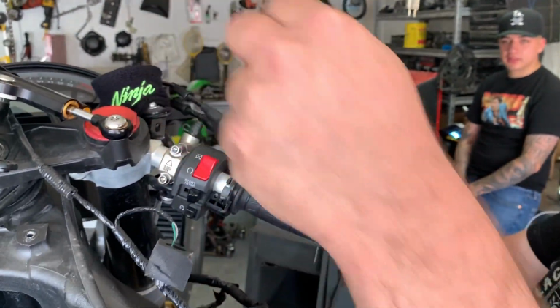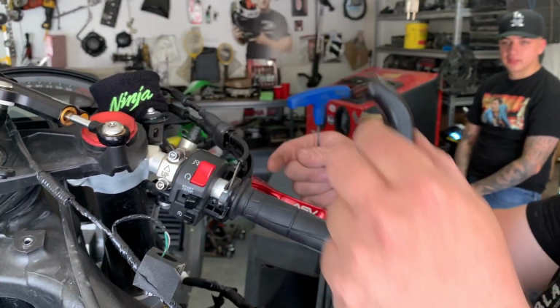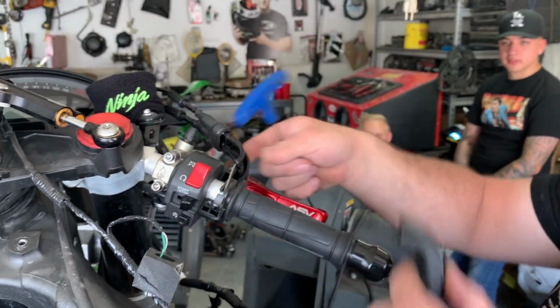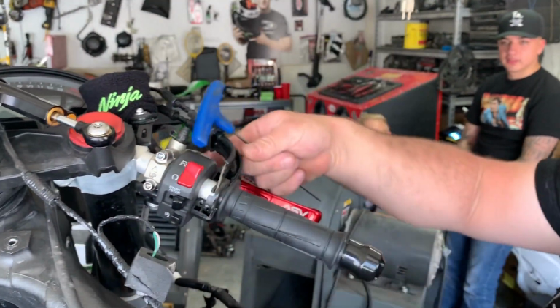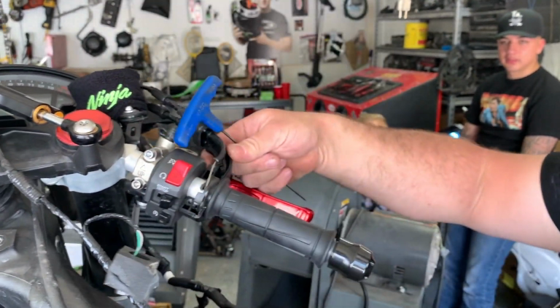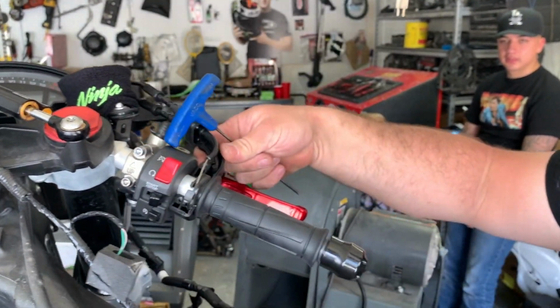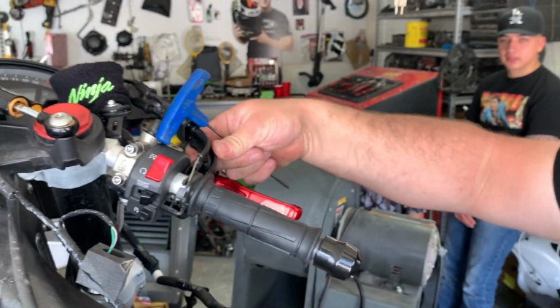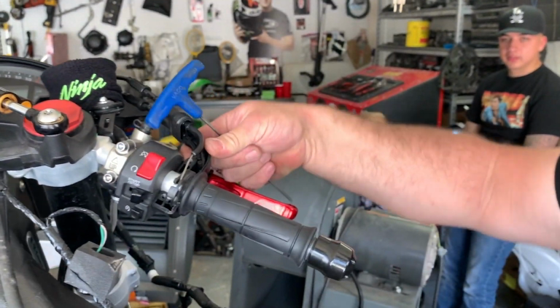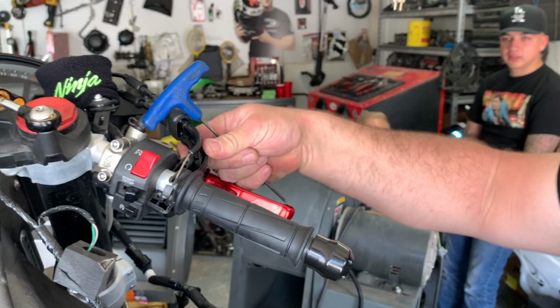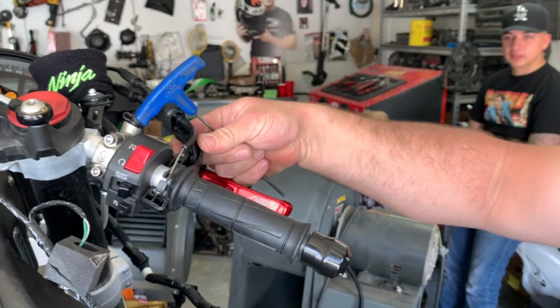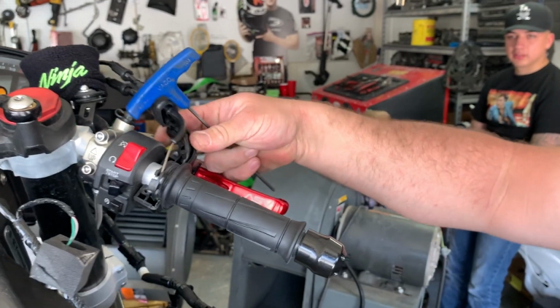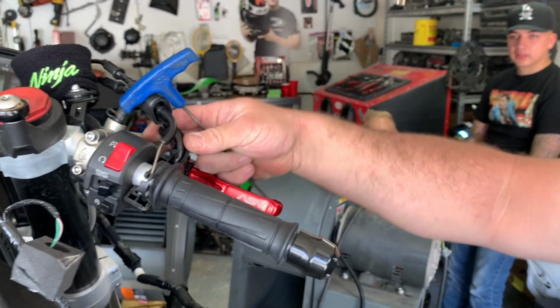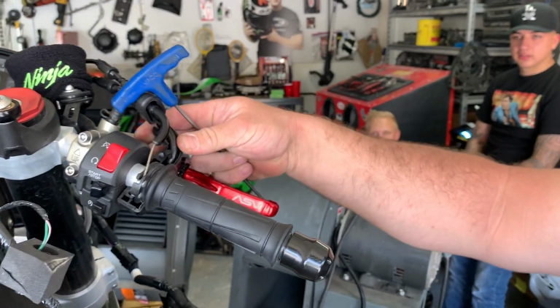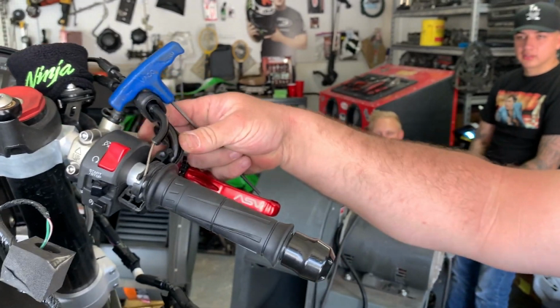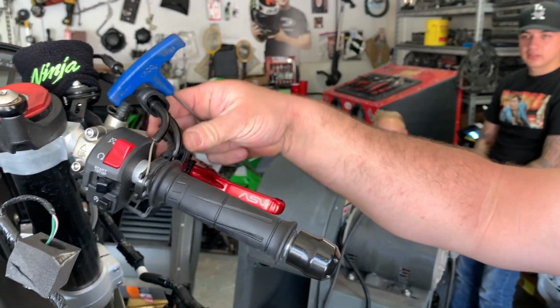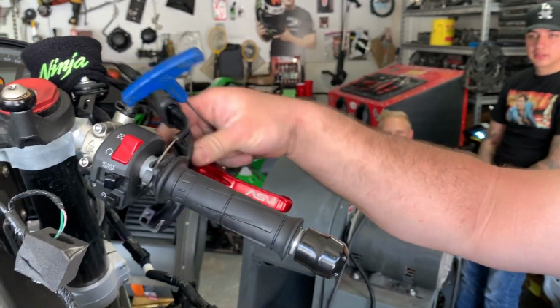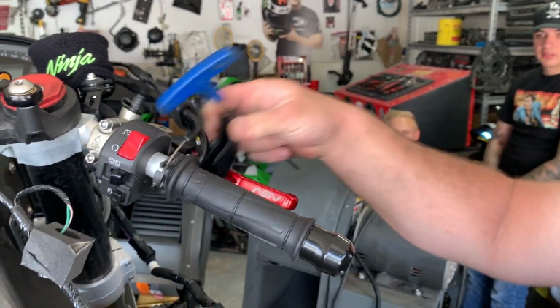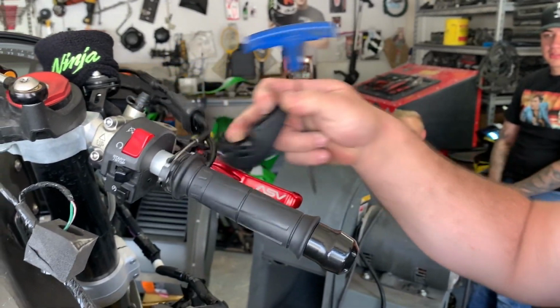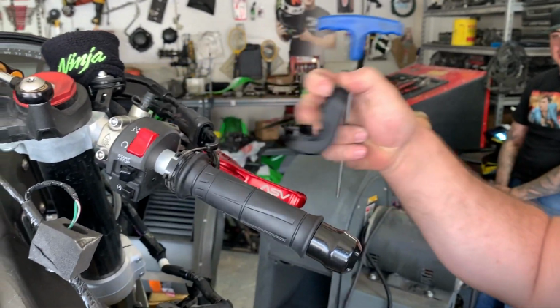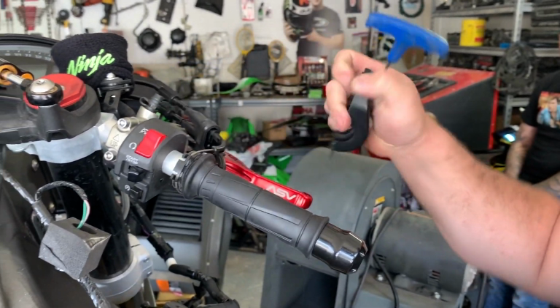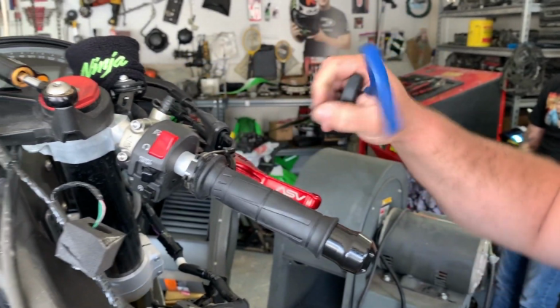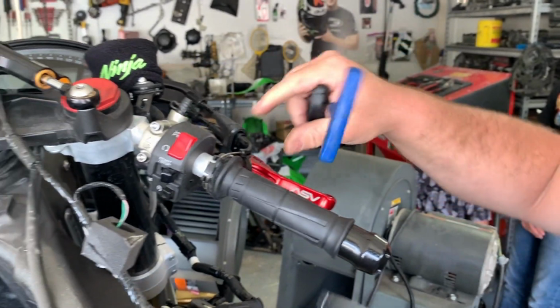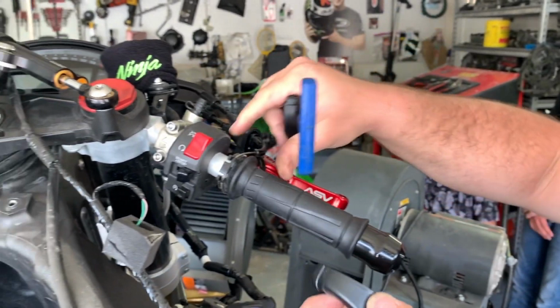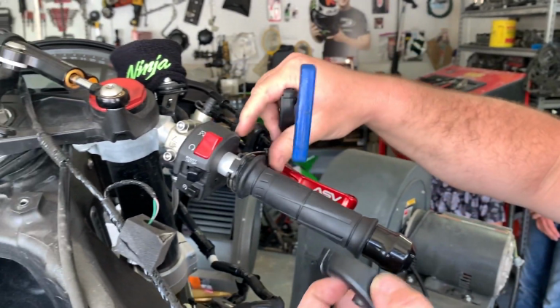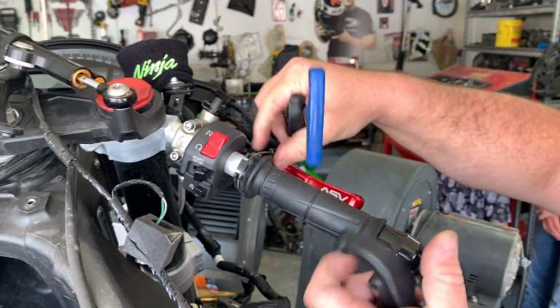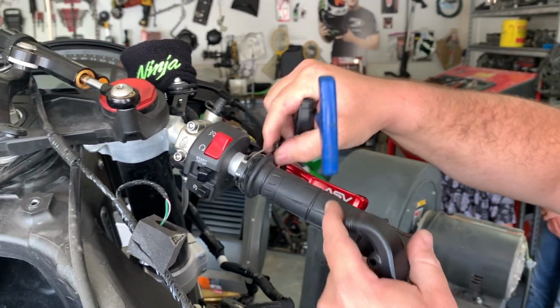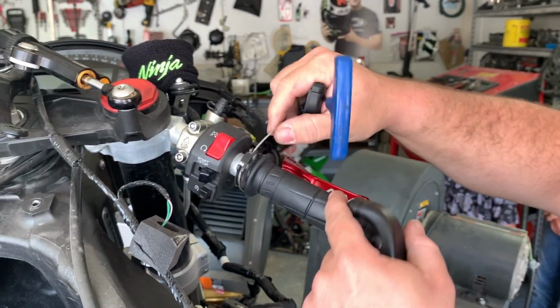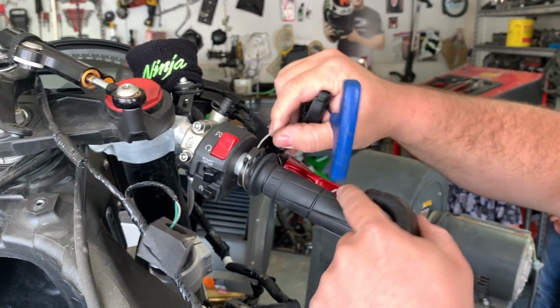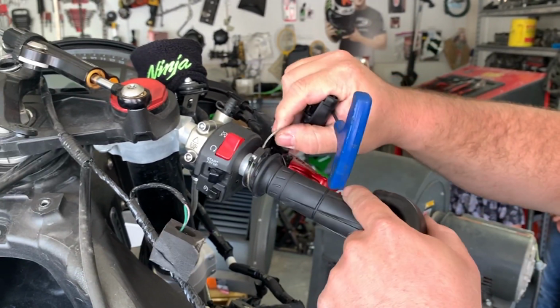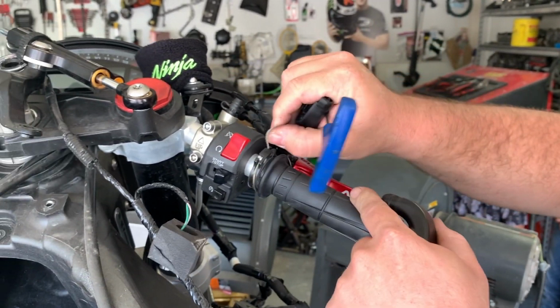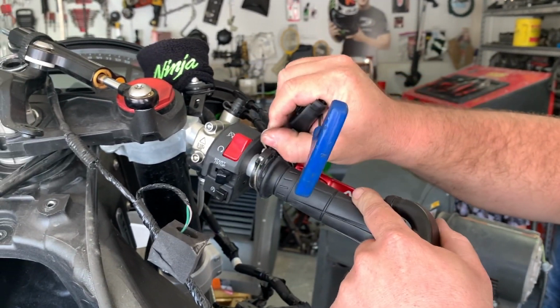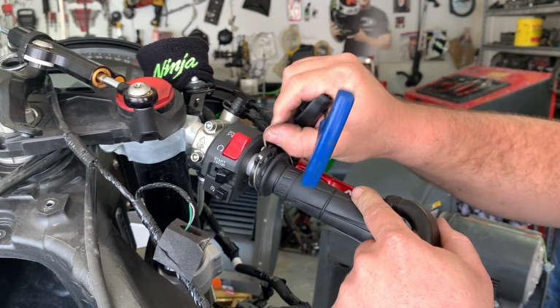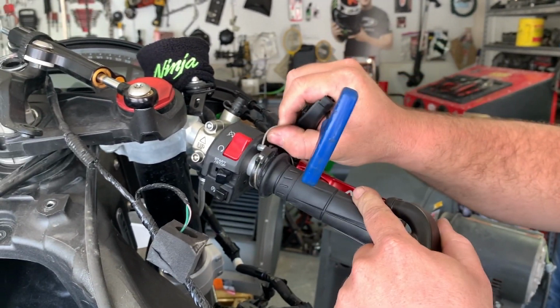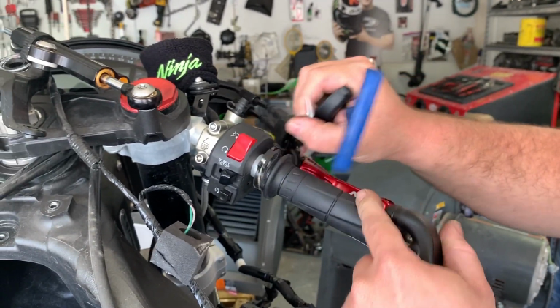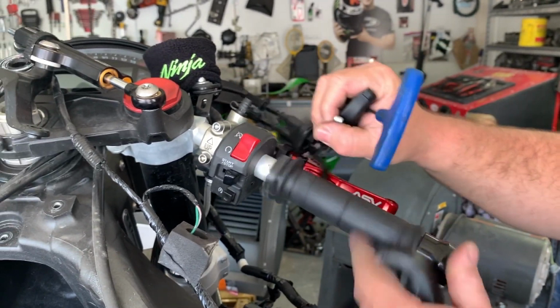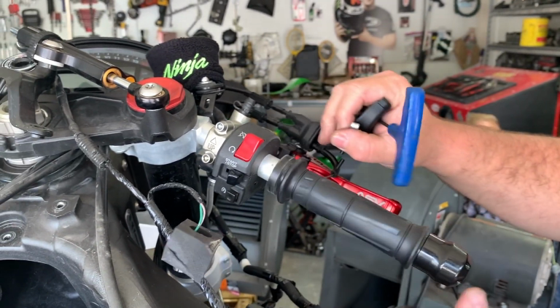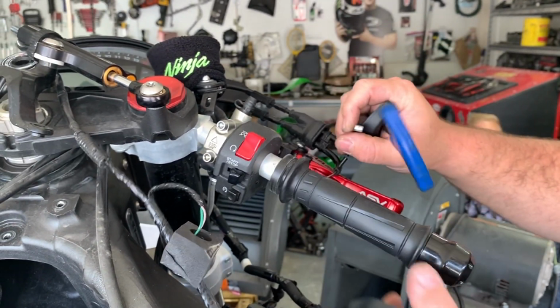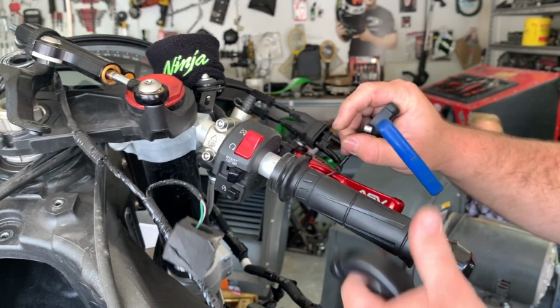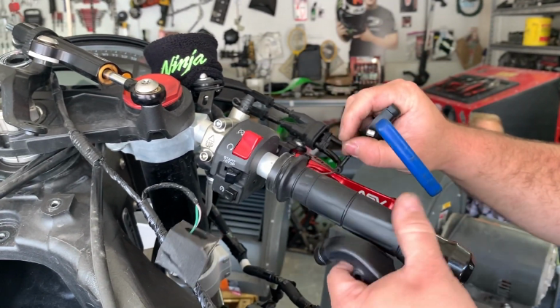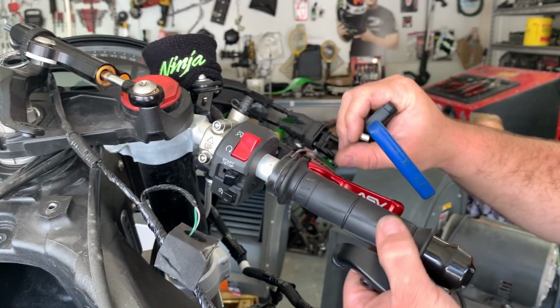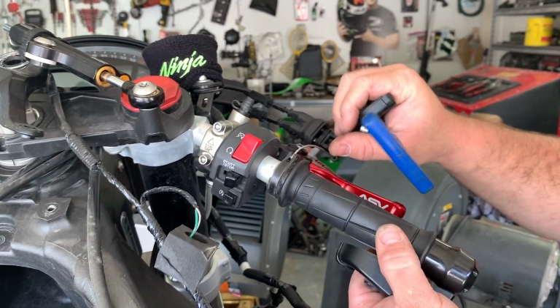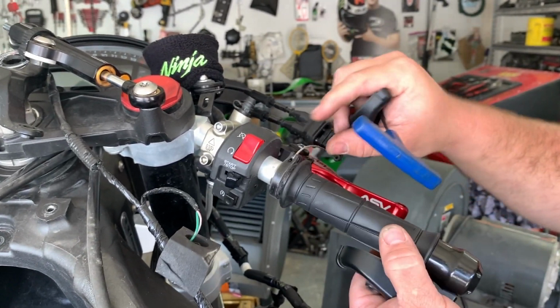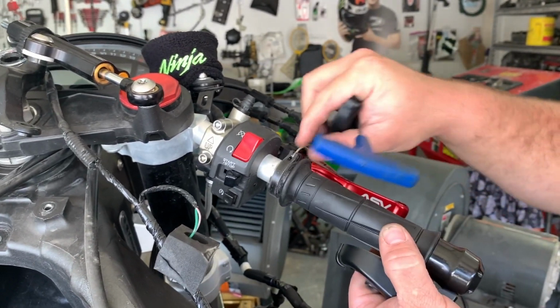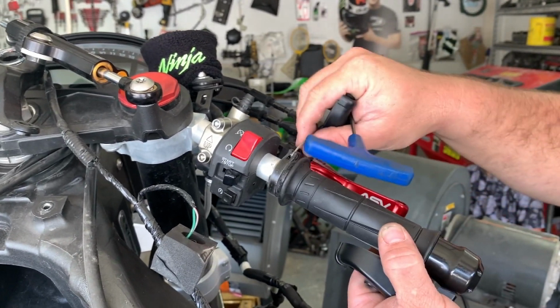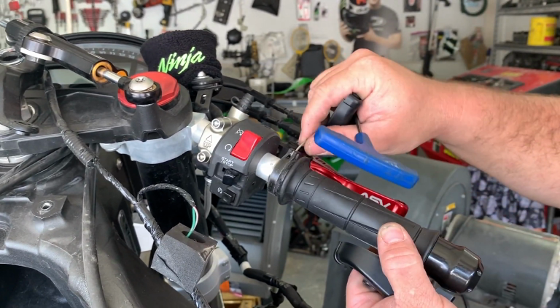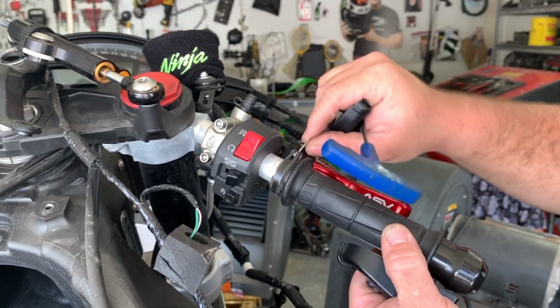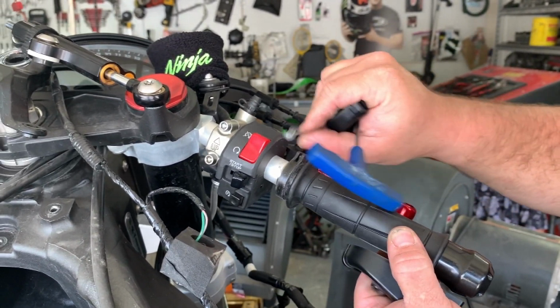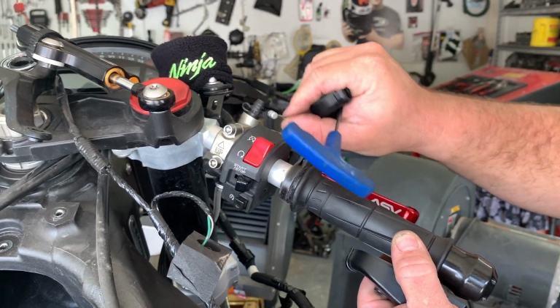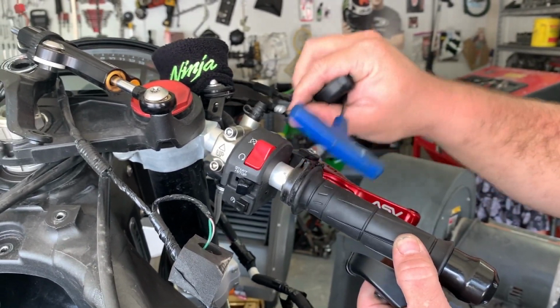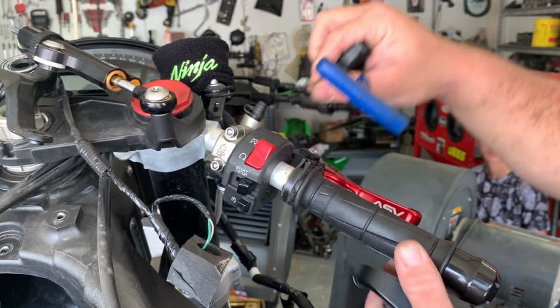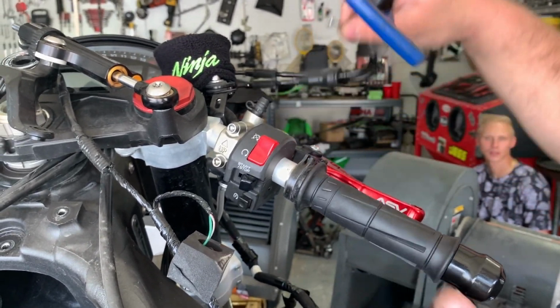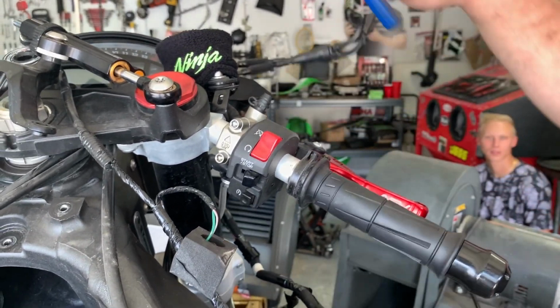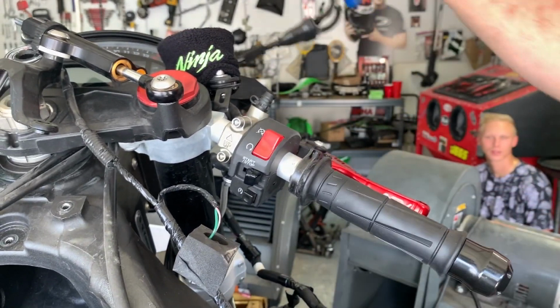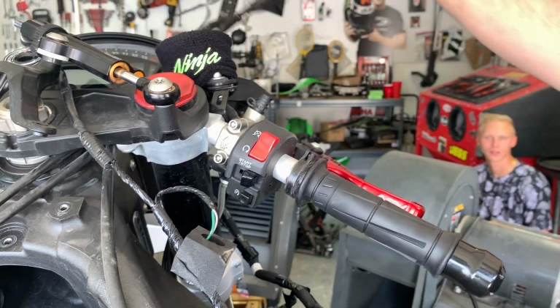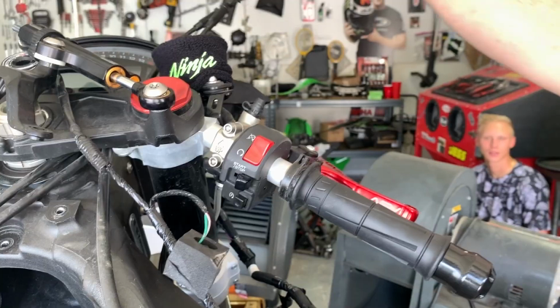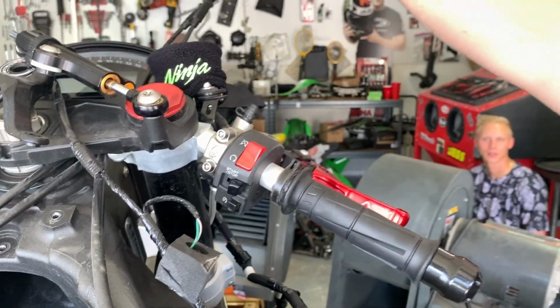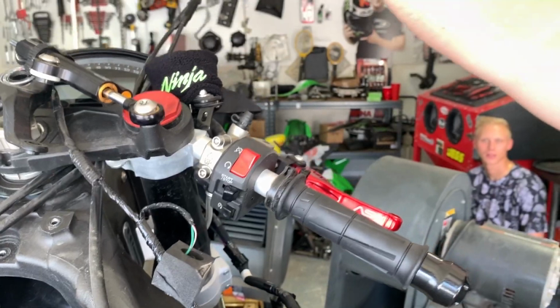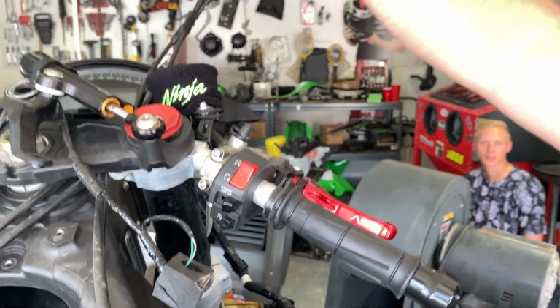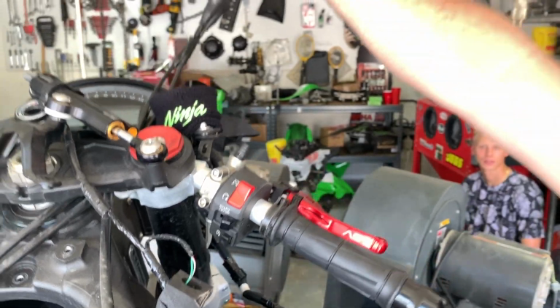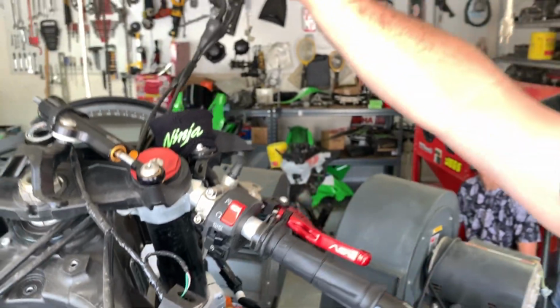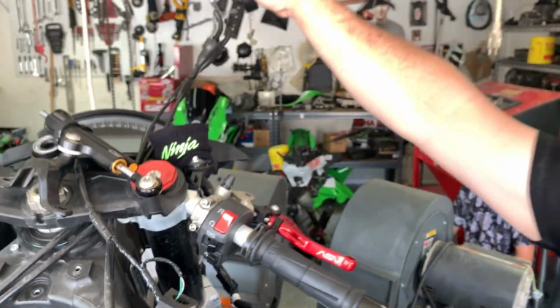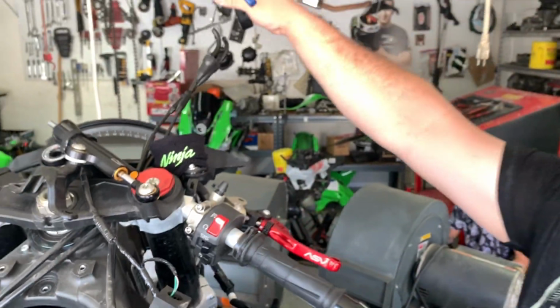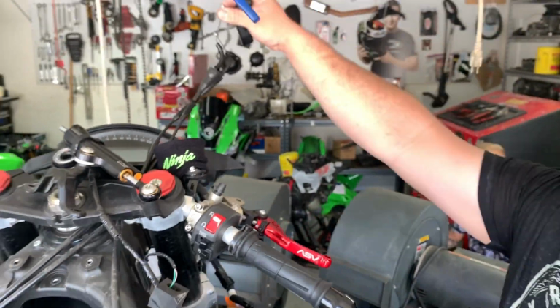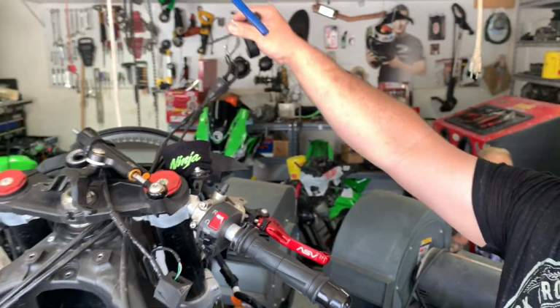Grab the top, grab the bottom, unhook, spin over, unhook — cable's free.